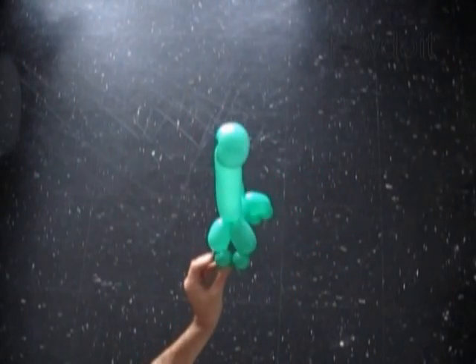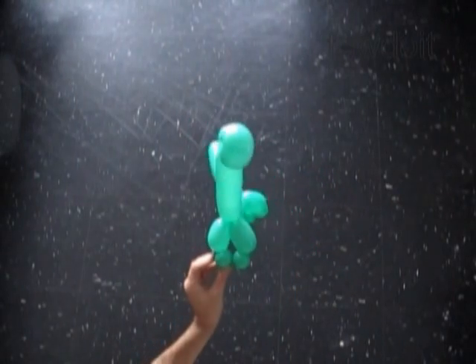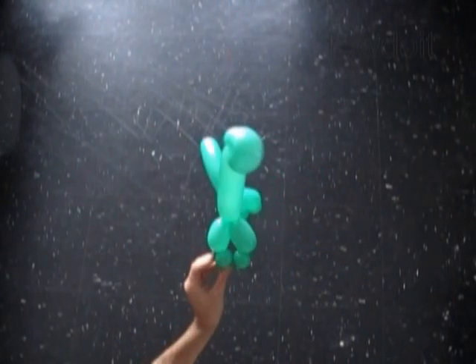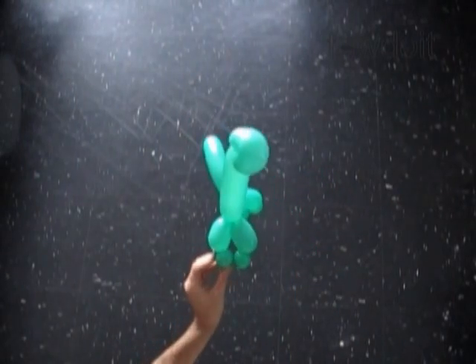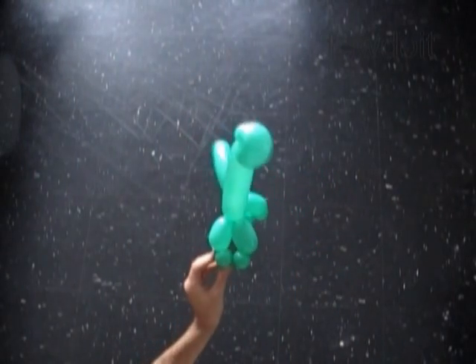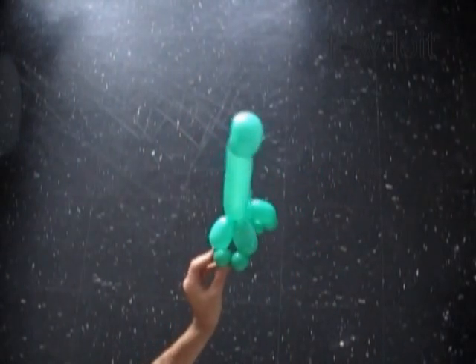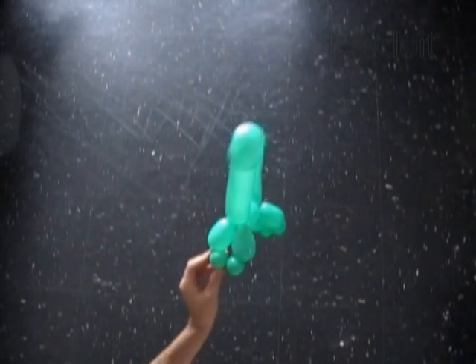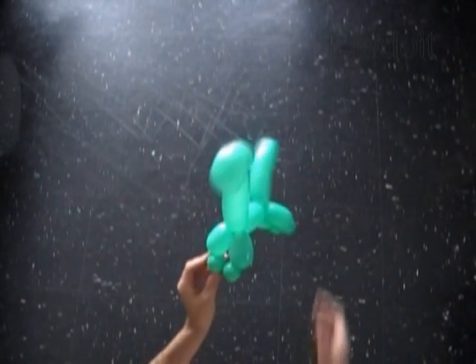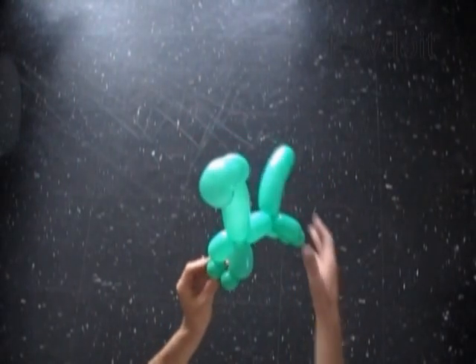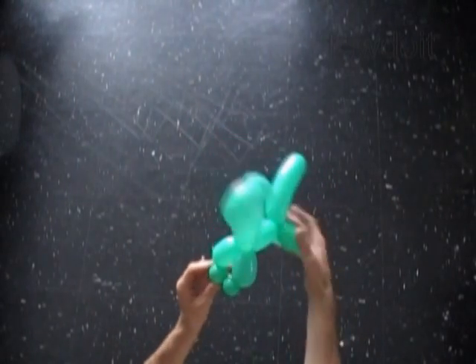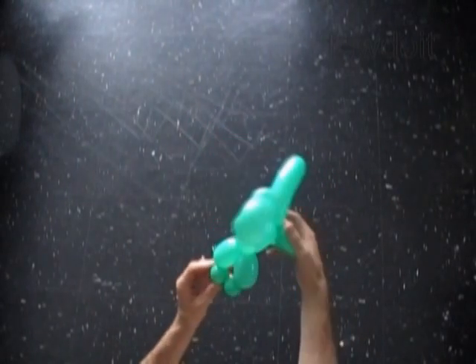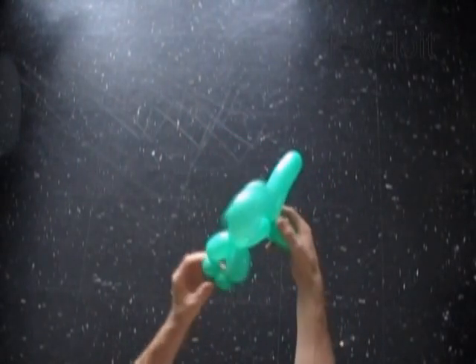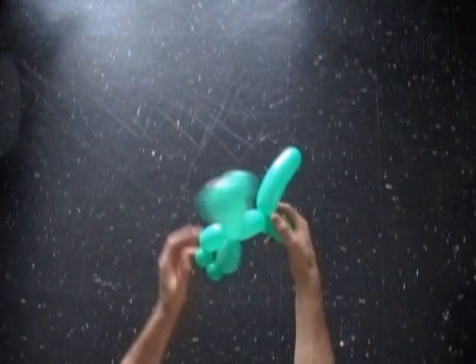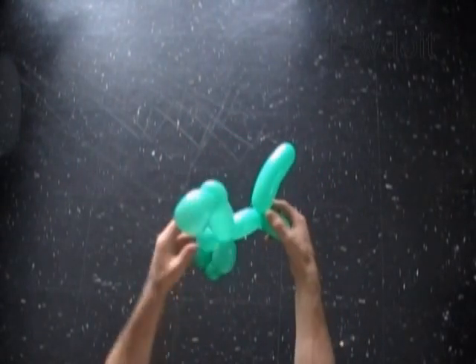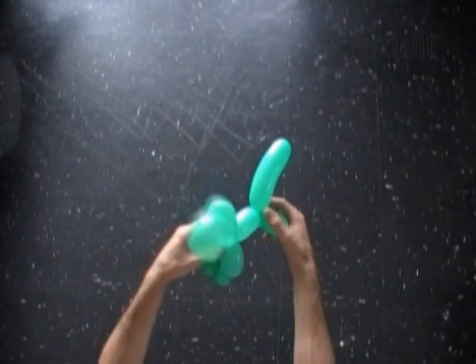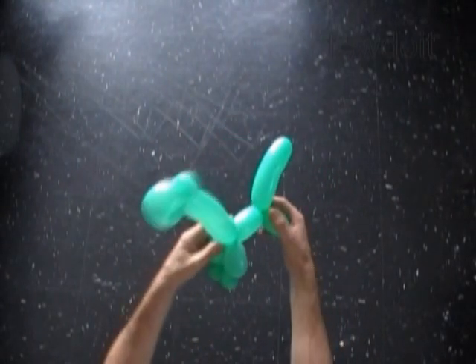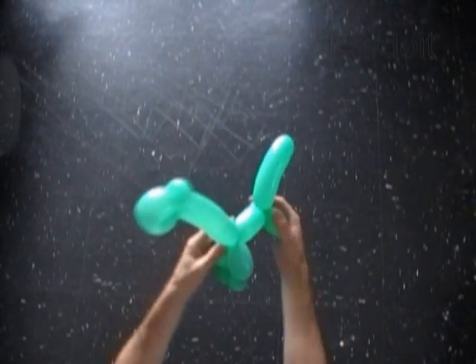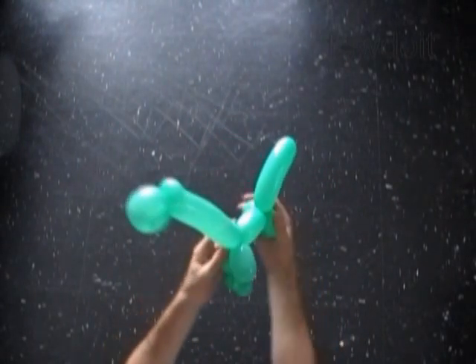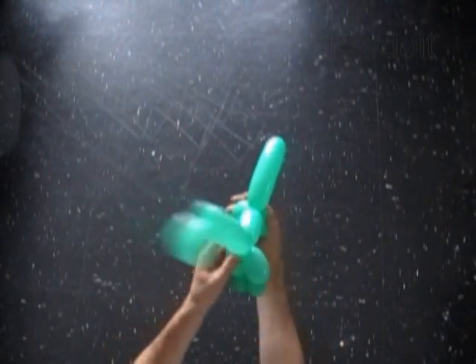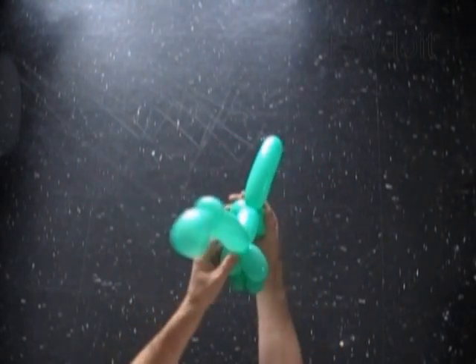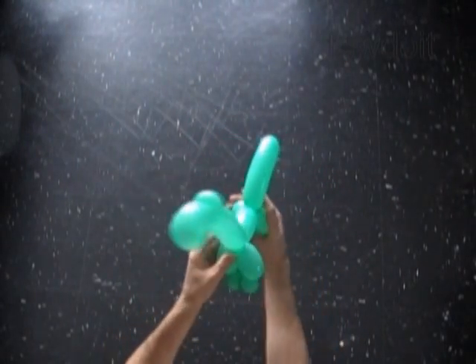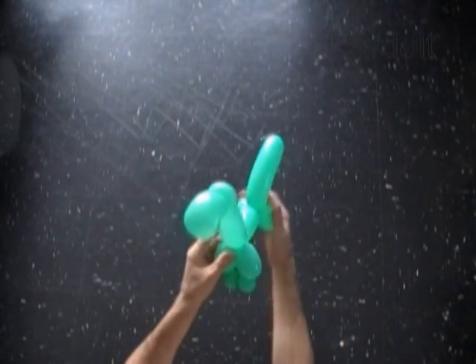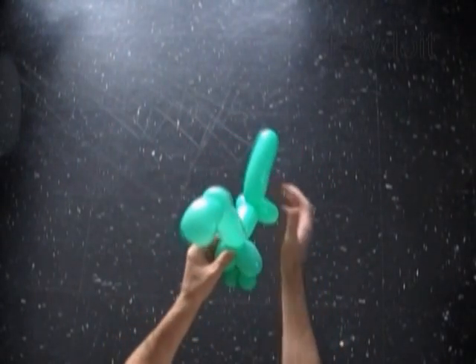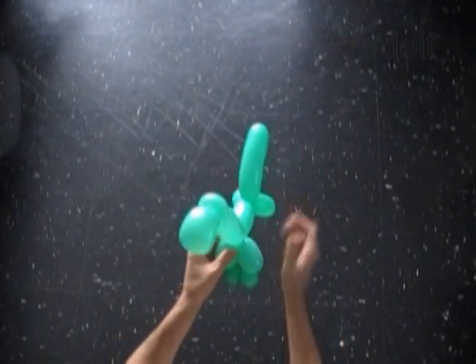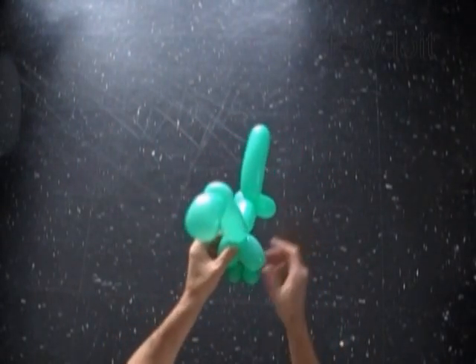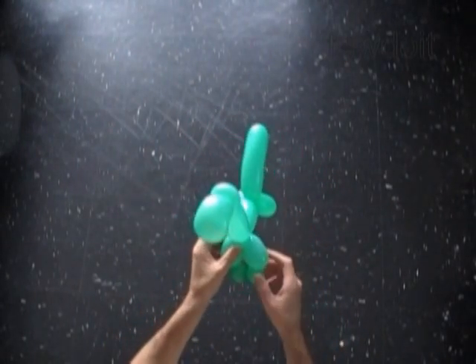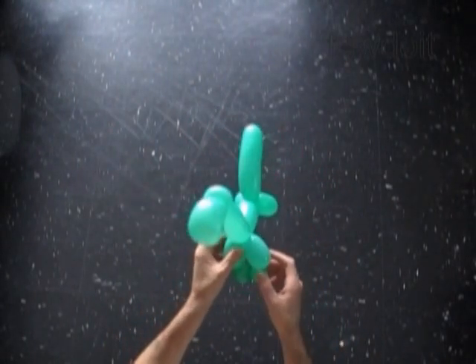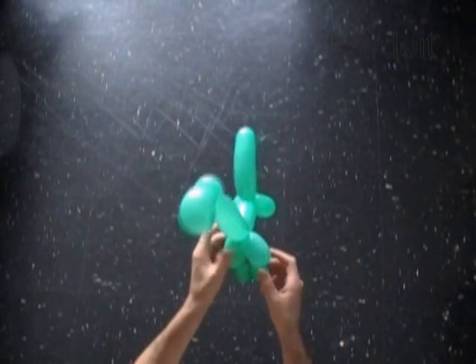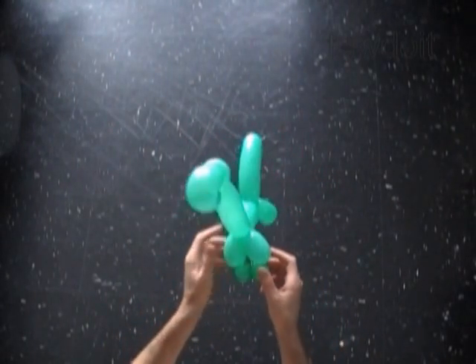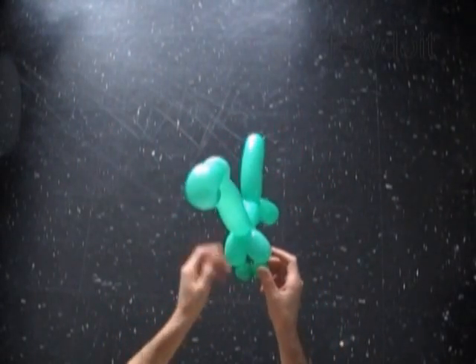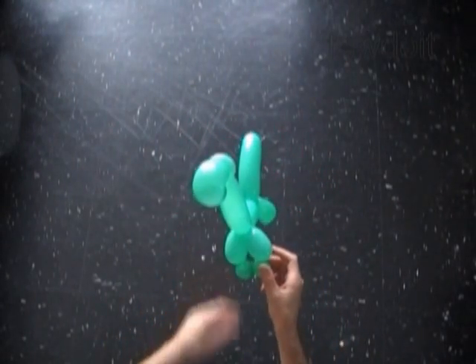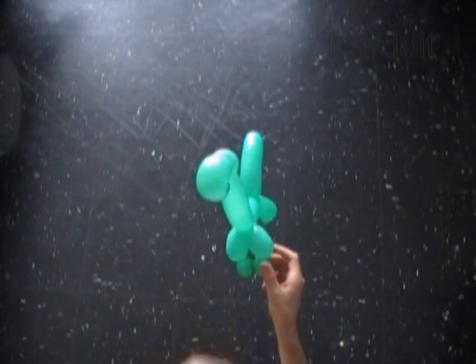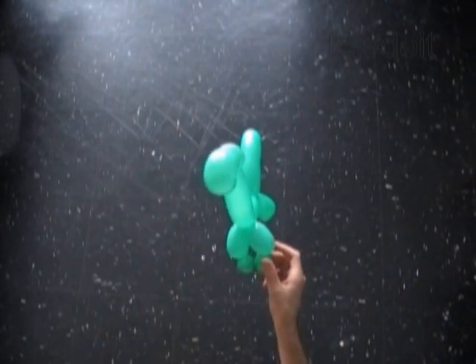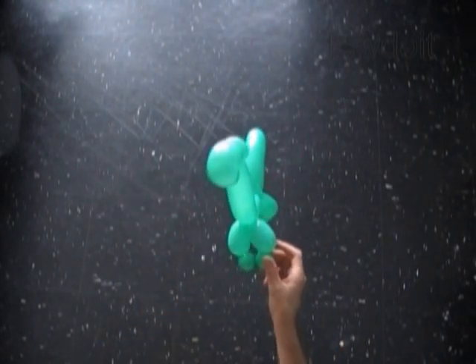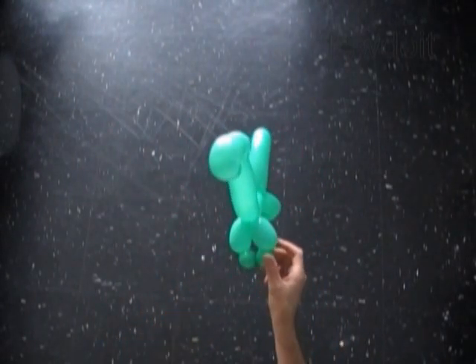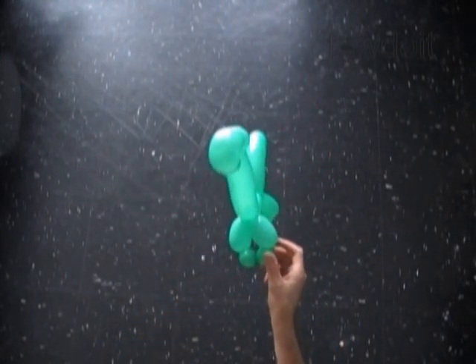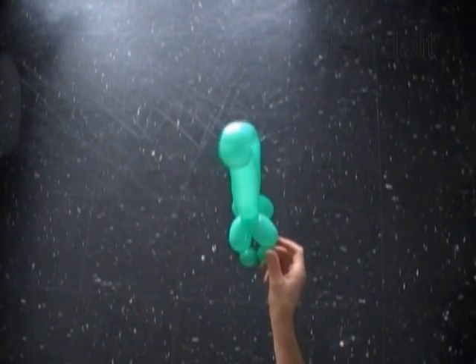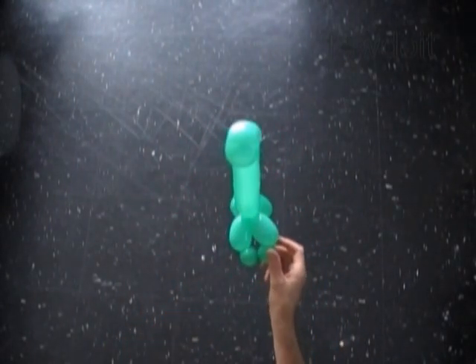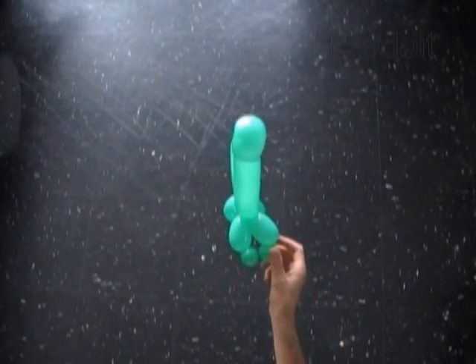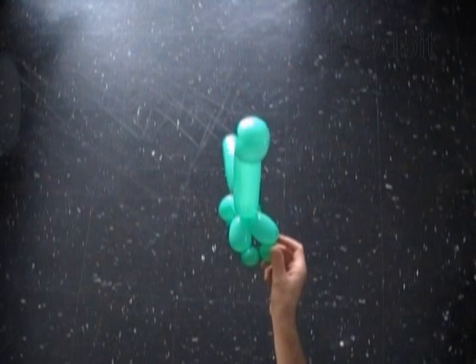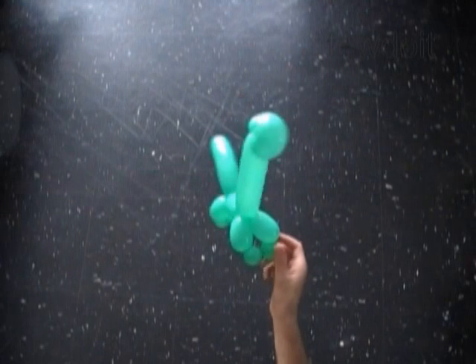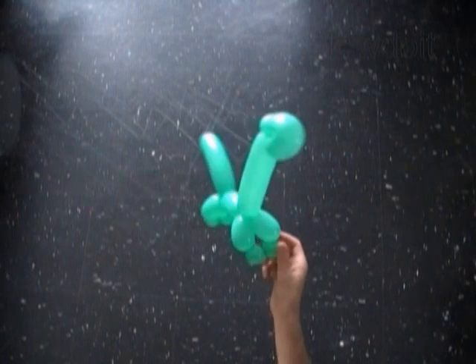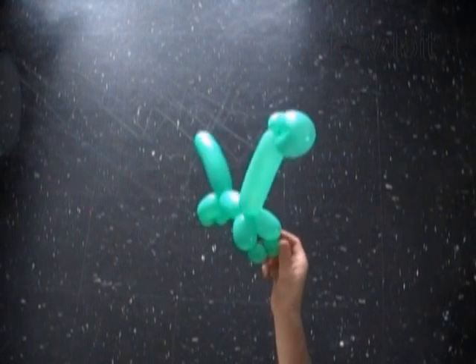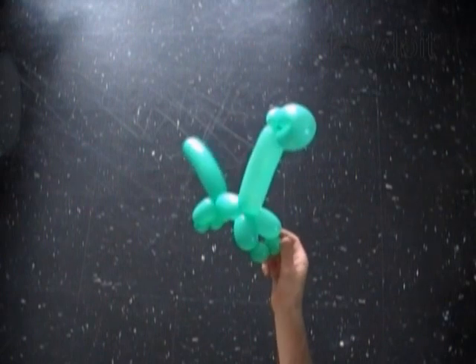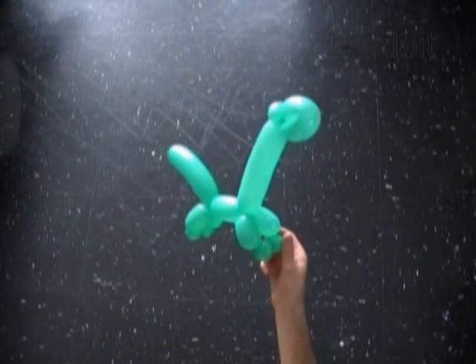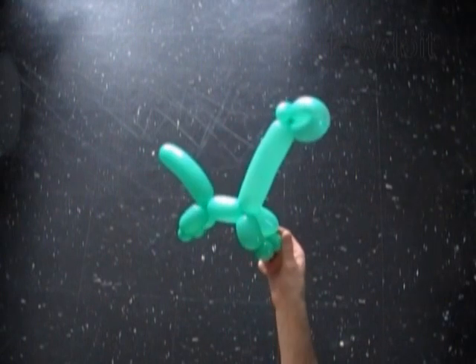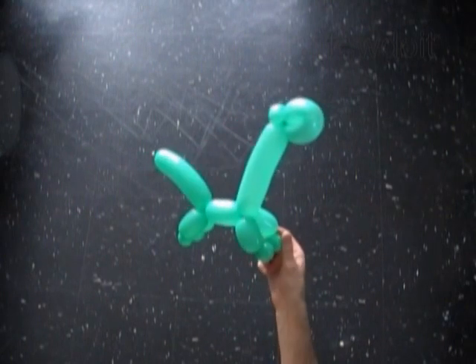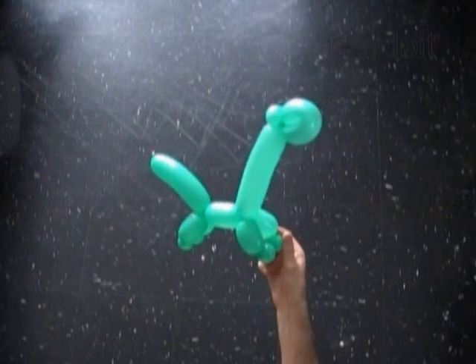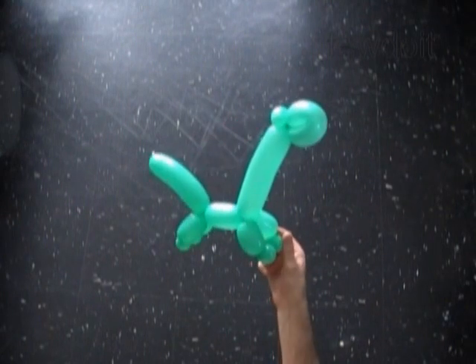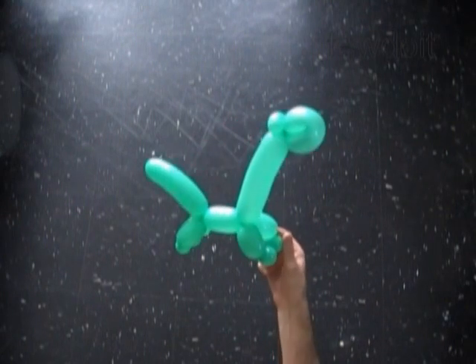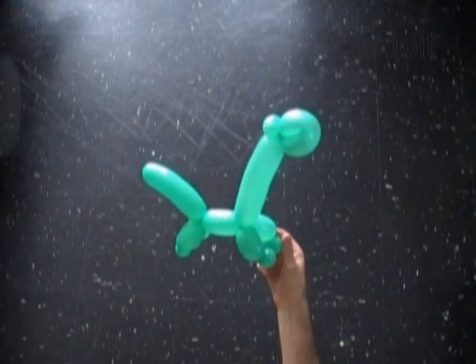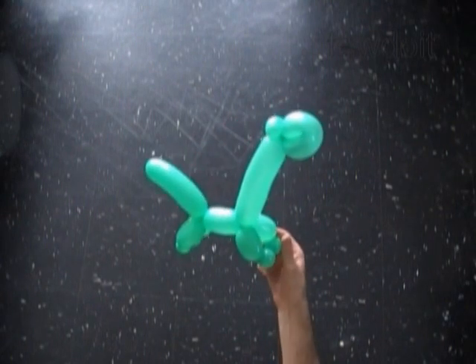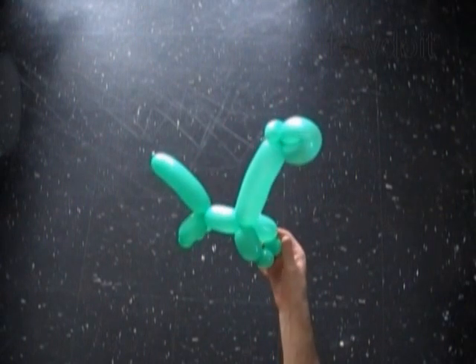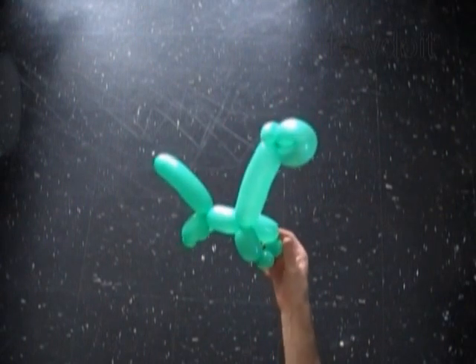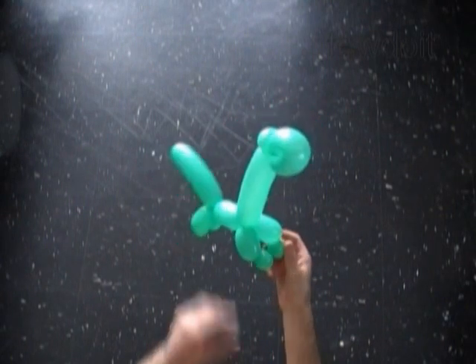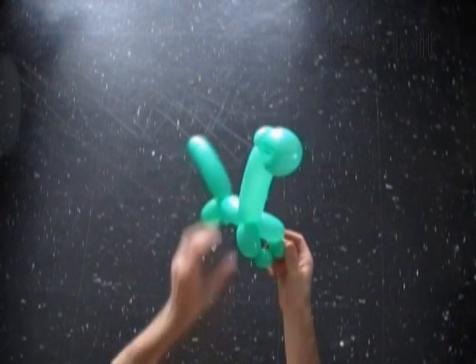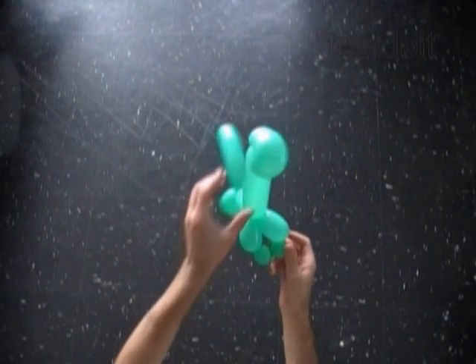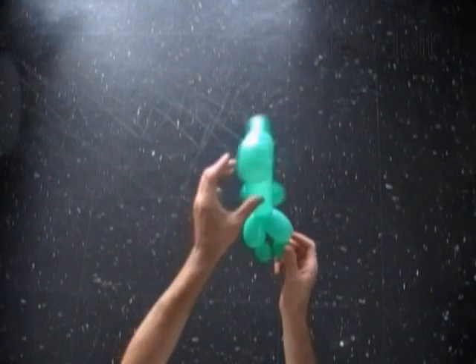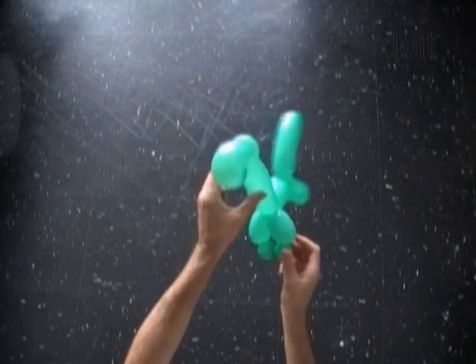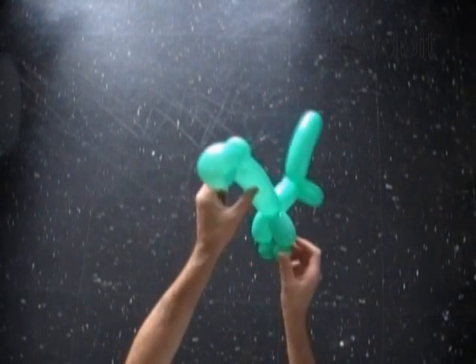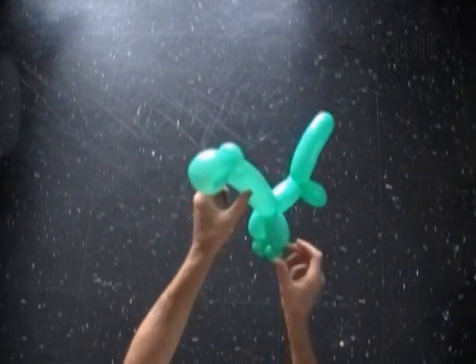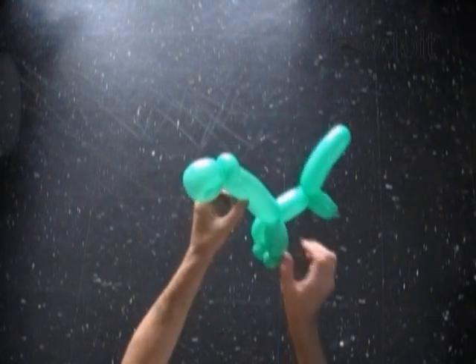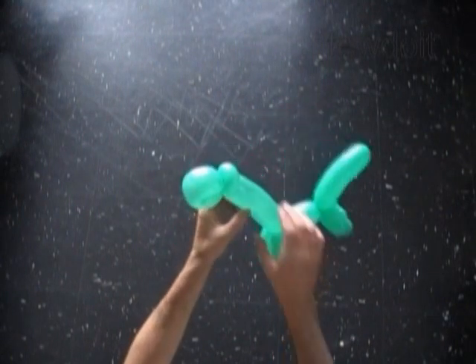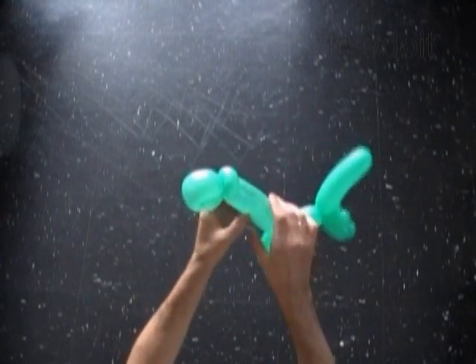Congratulations! We have made a simple one balloon dinosaur. Here's the front view and the side view.